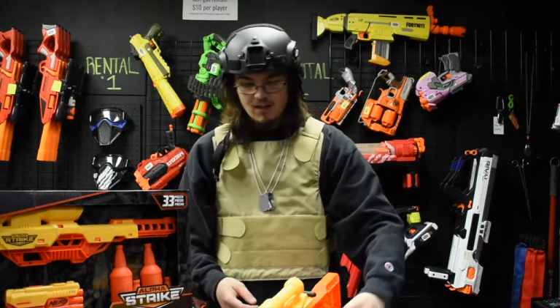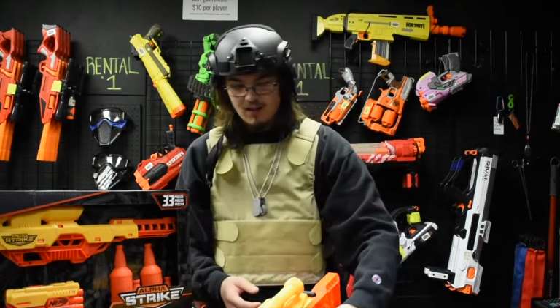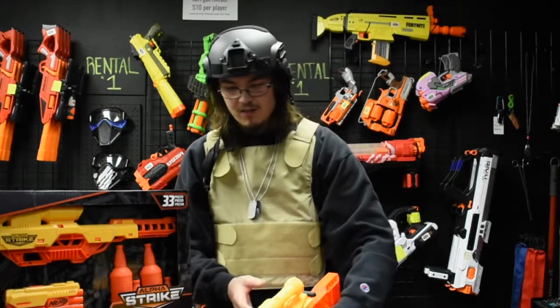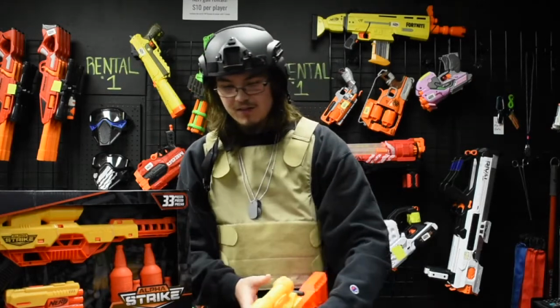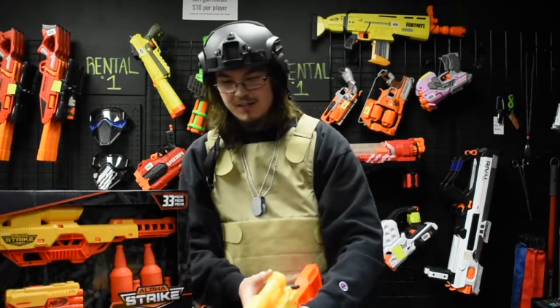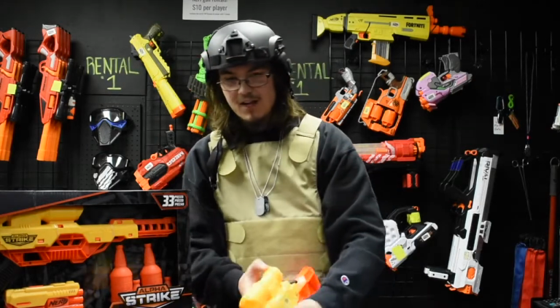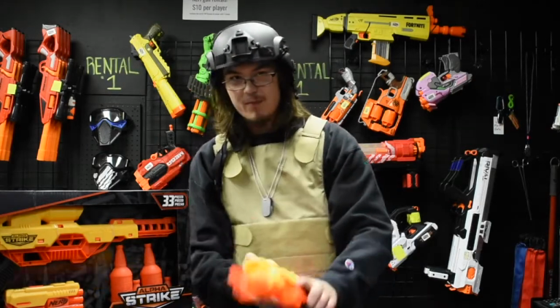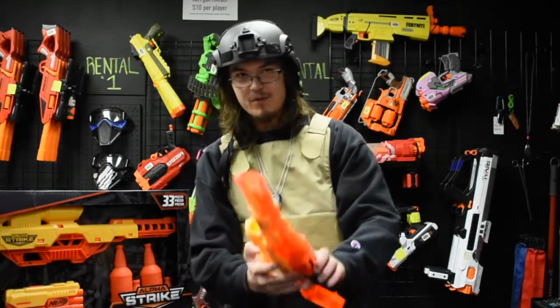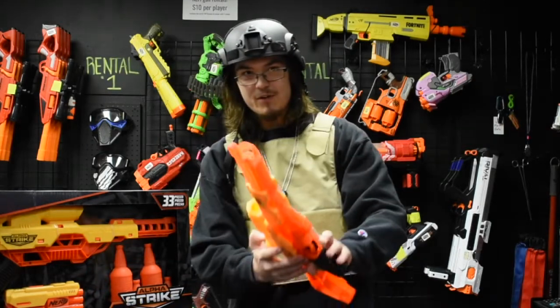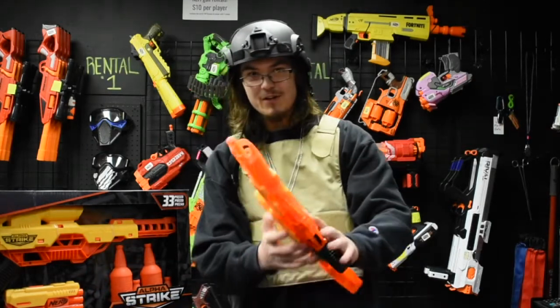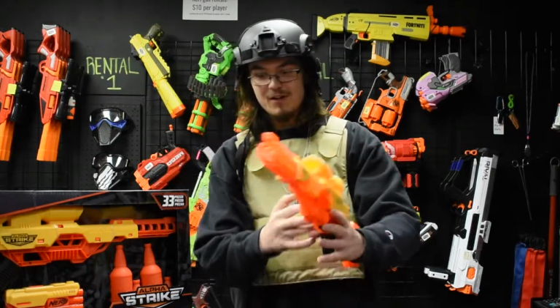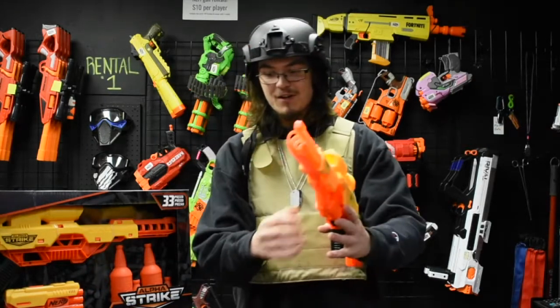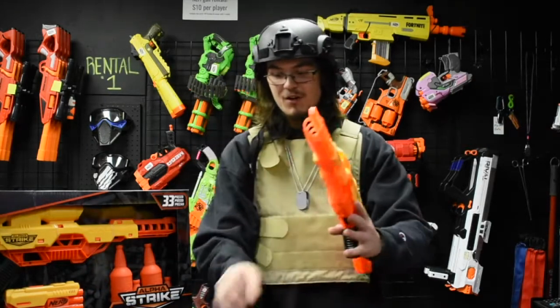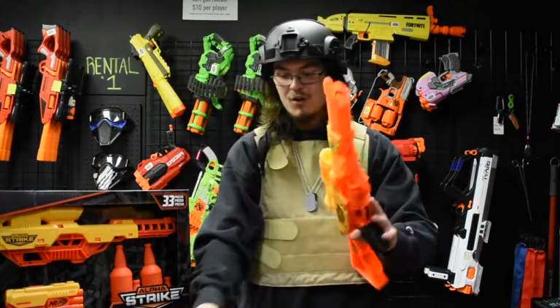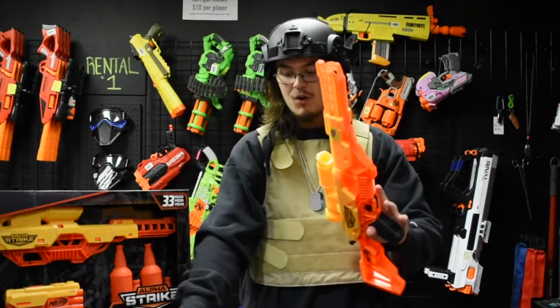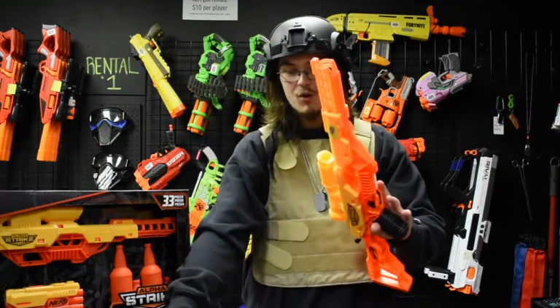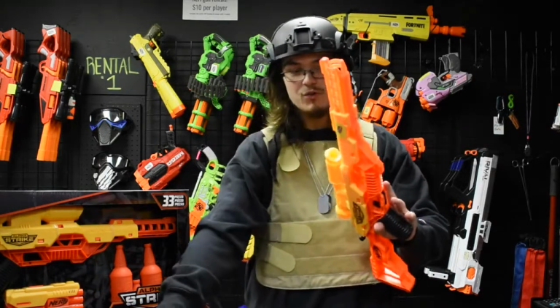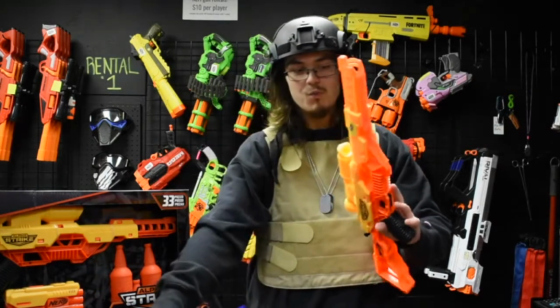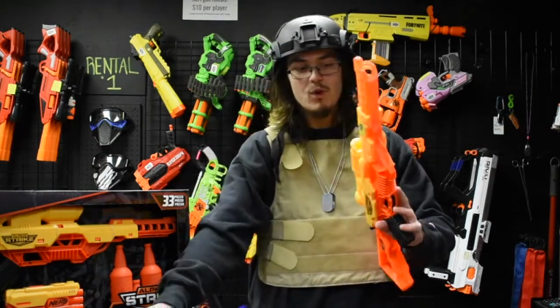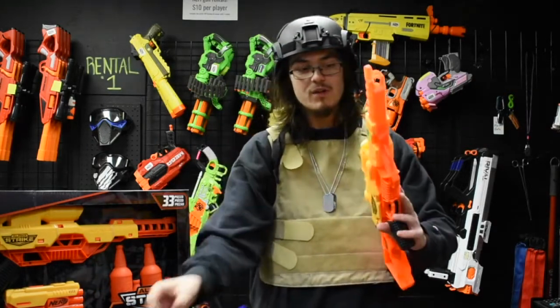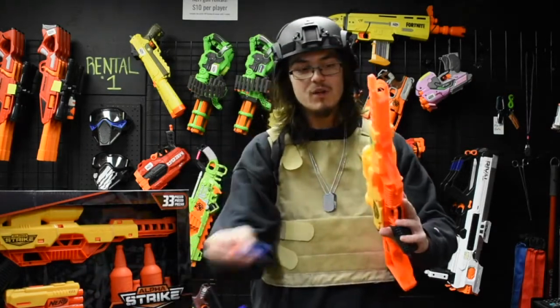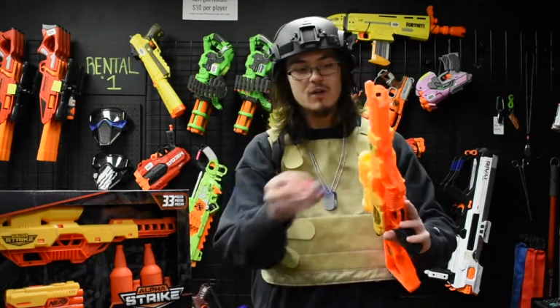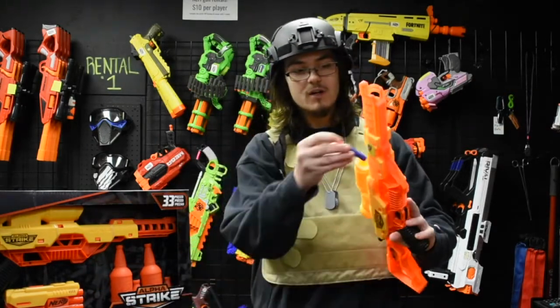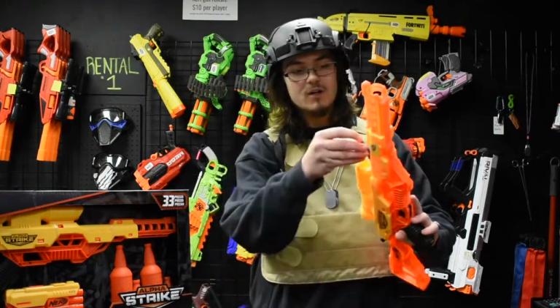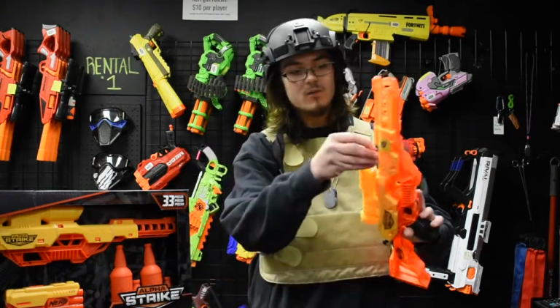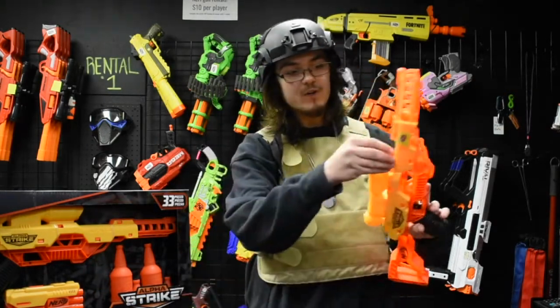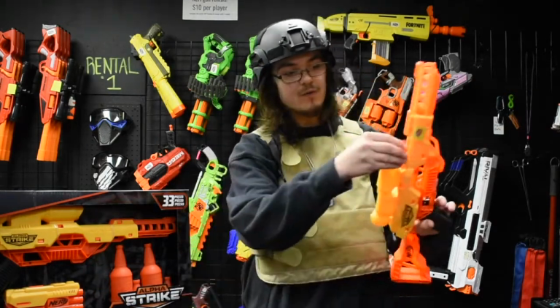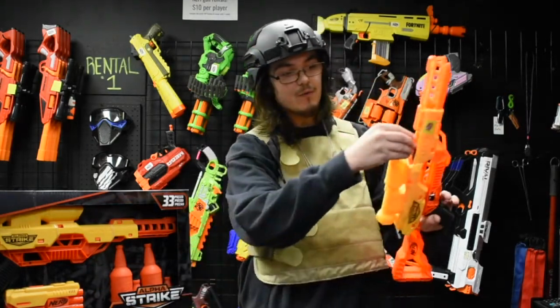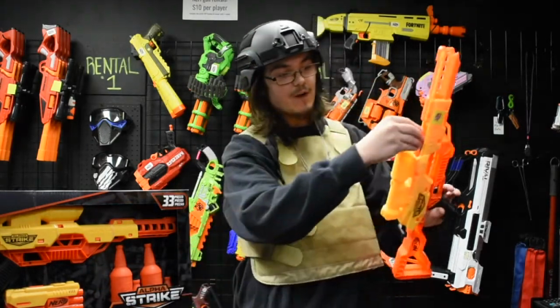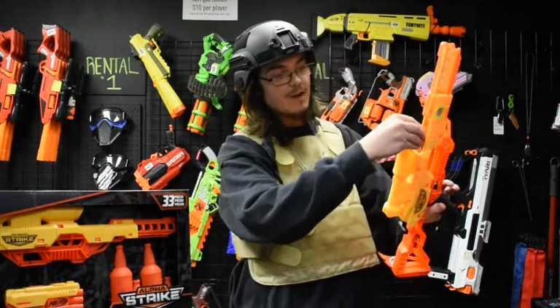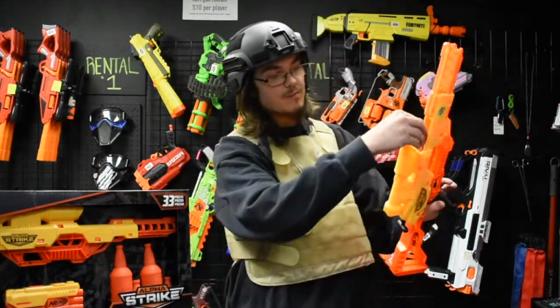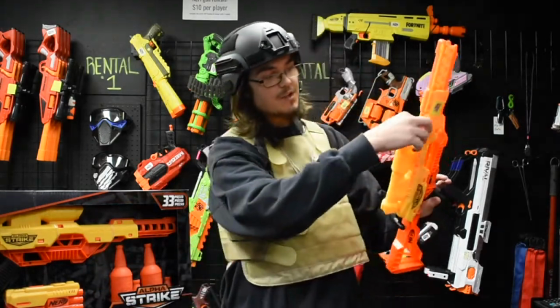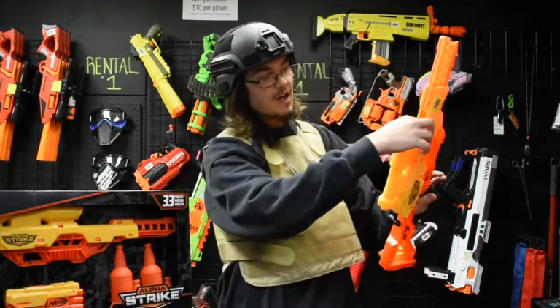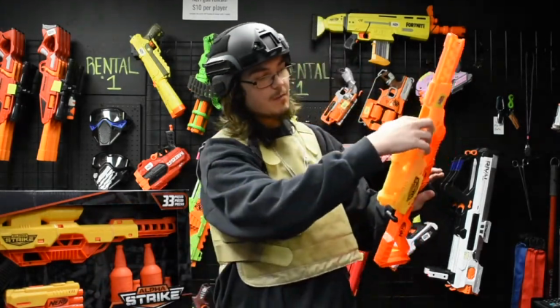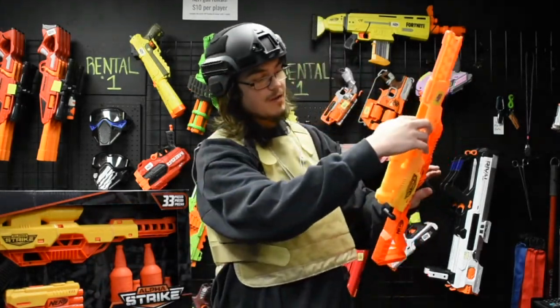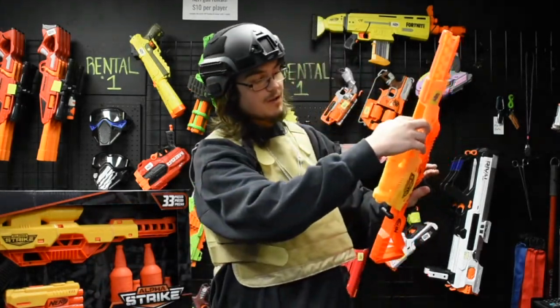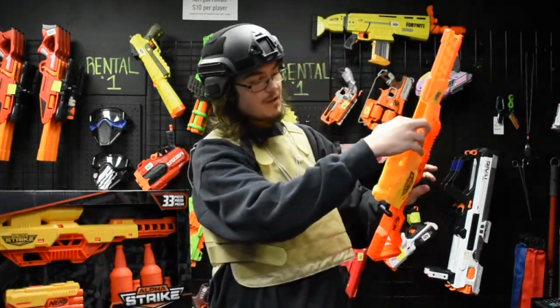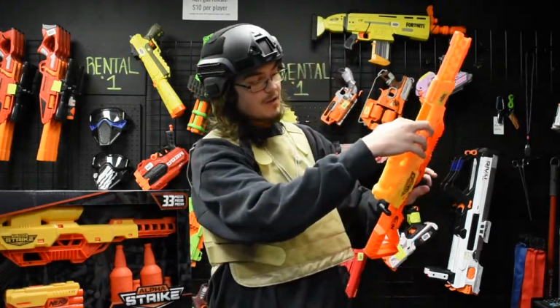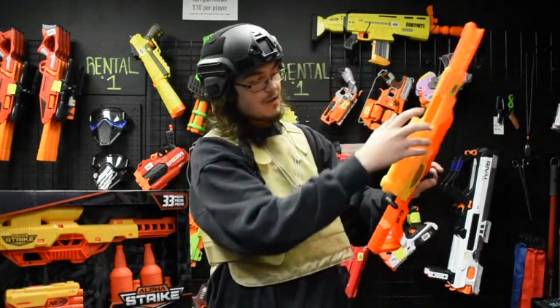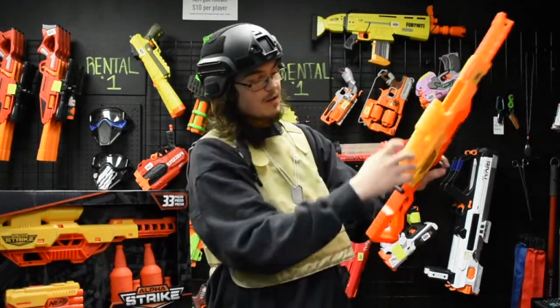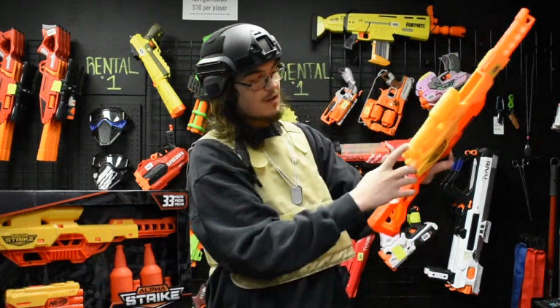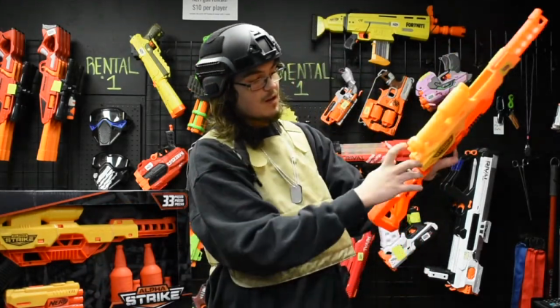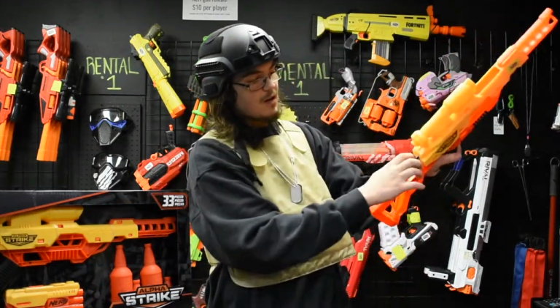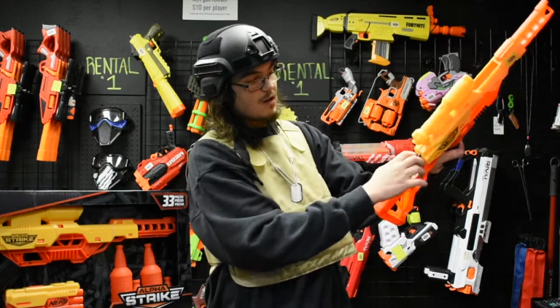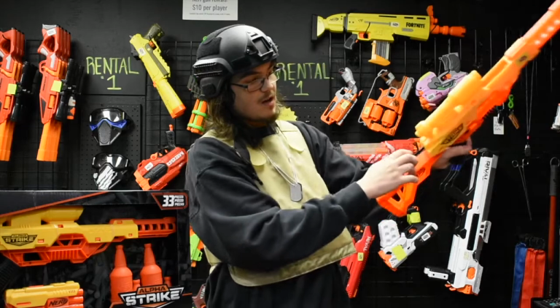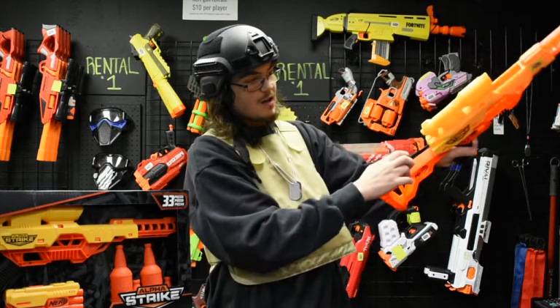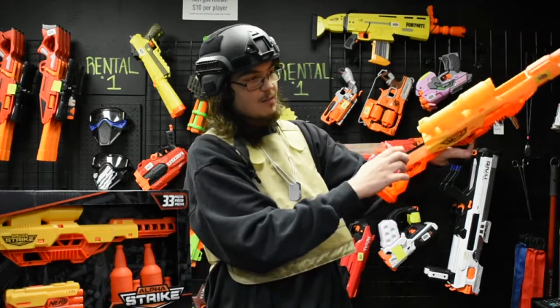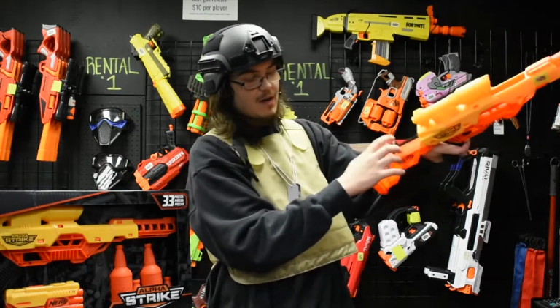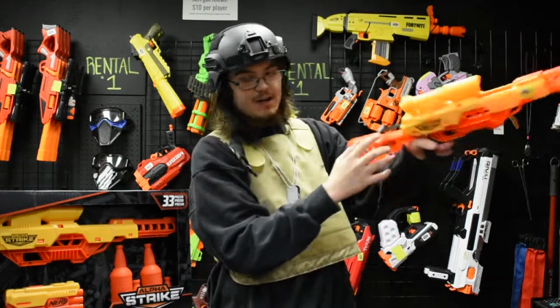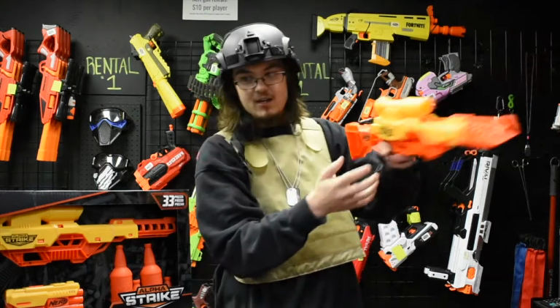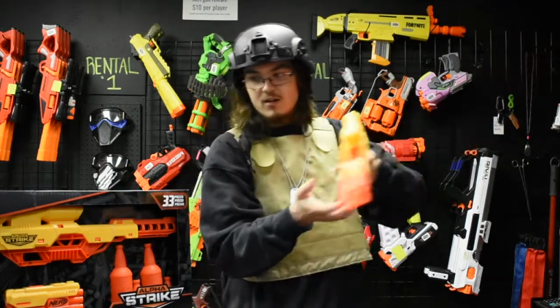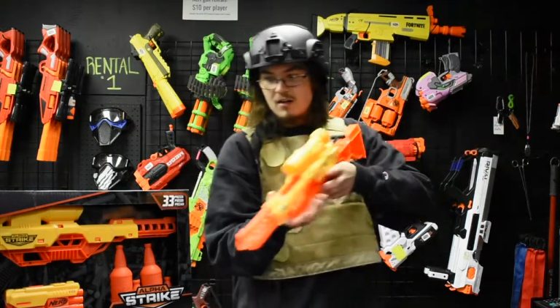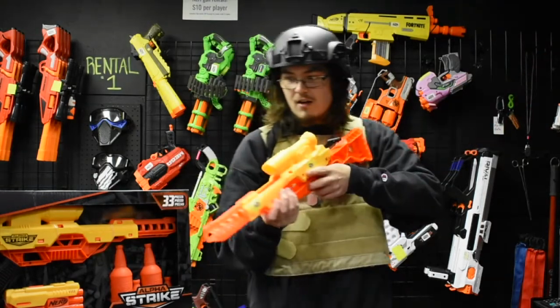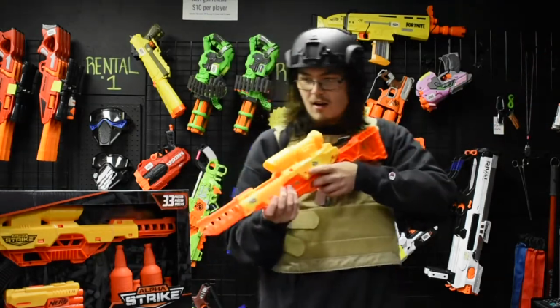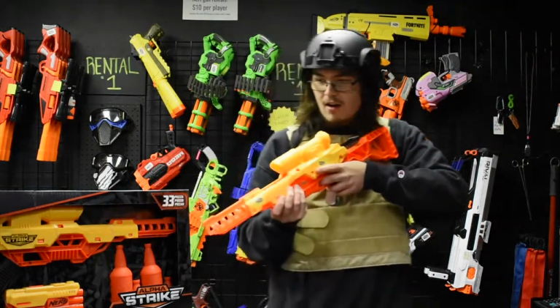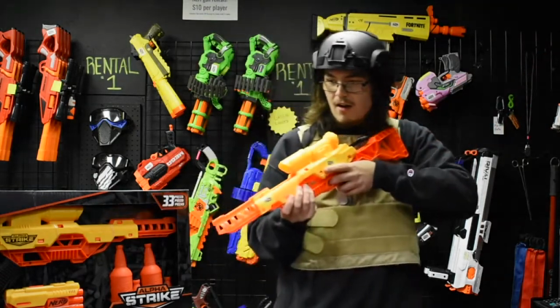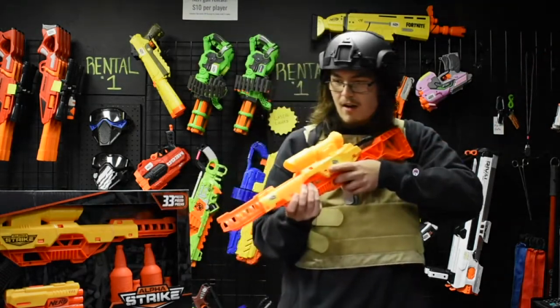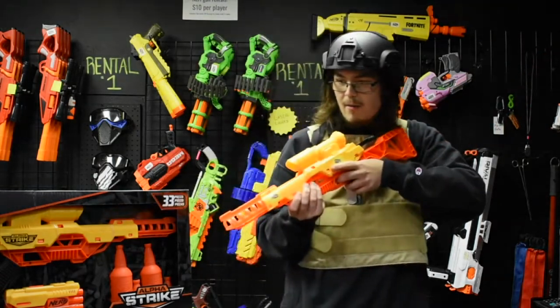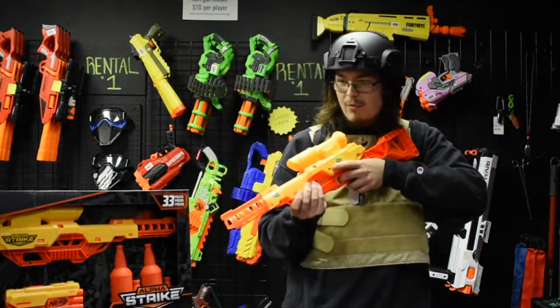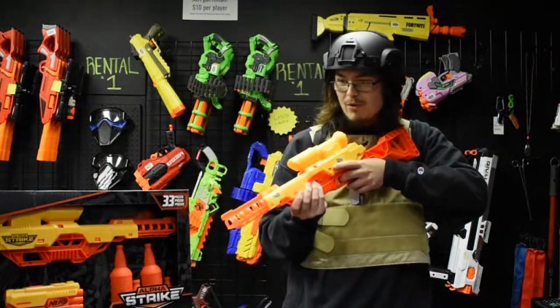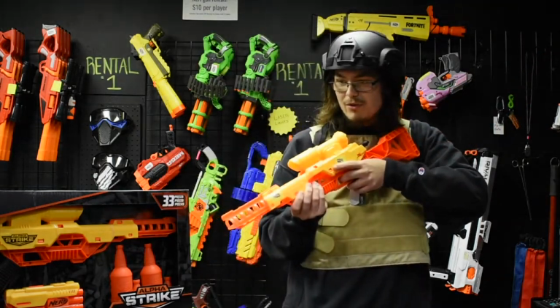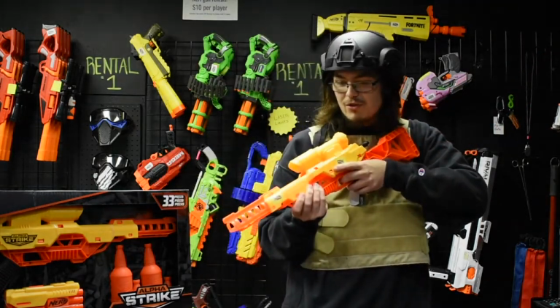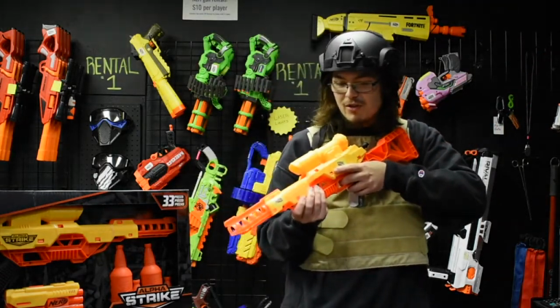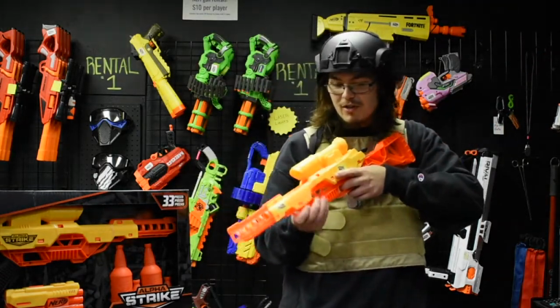The sniper here holds one dart. You put it right up top, cock it back here, and pull the trigger.